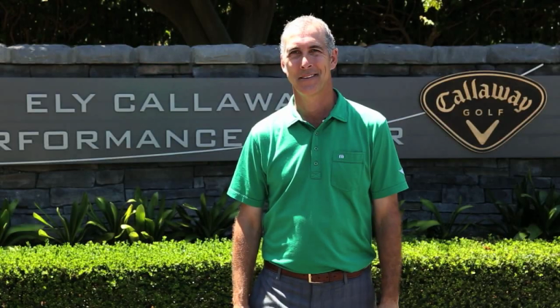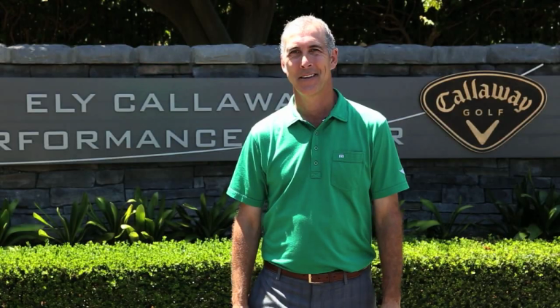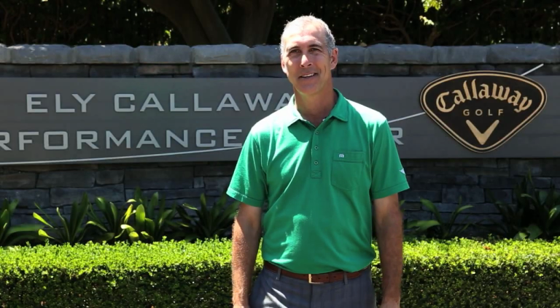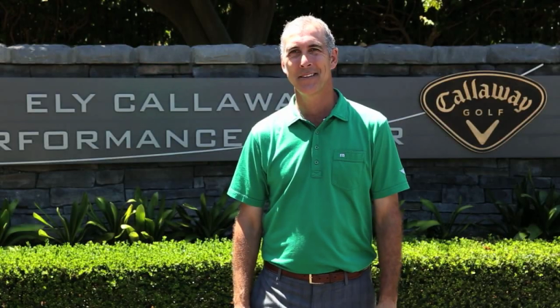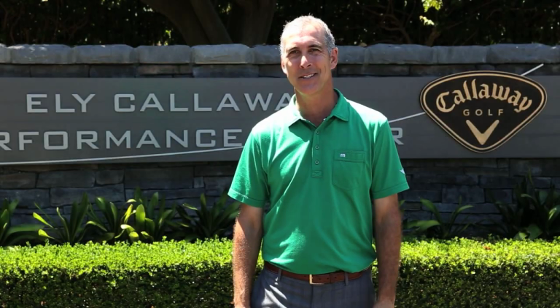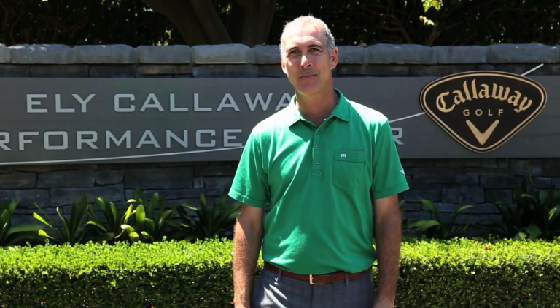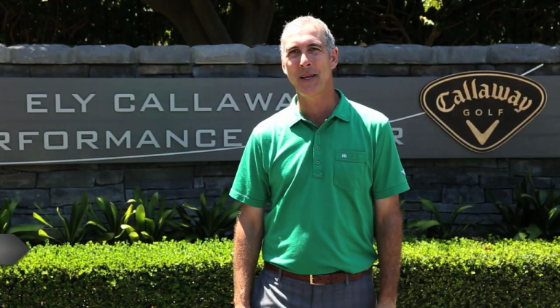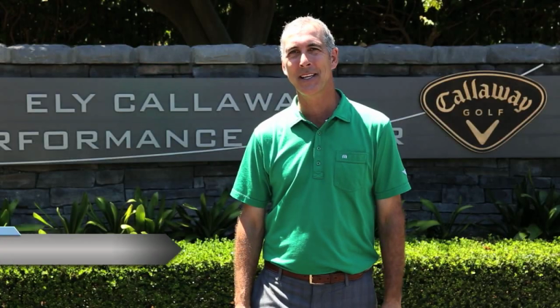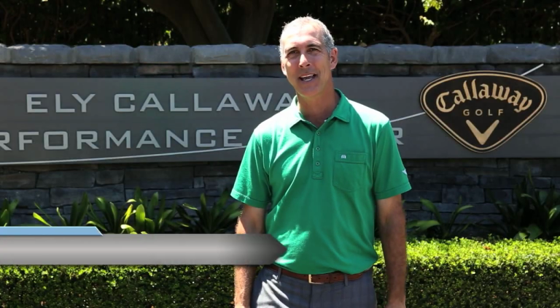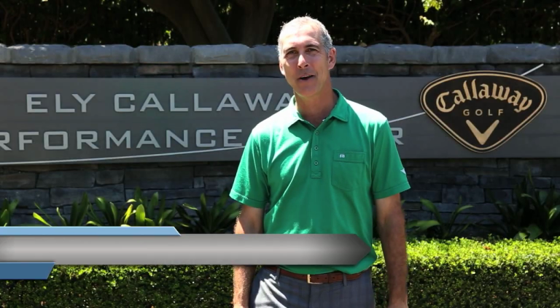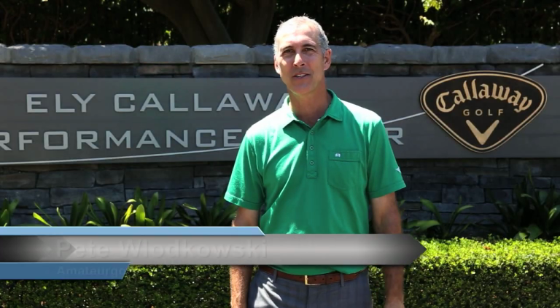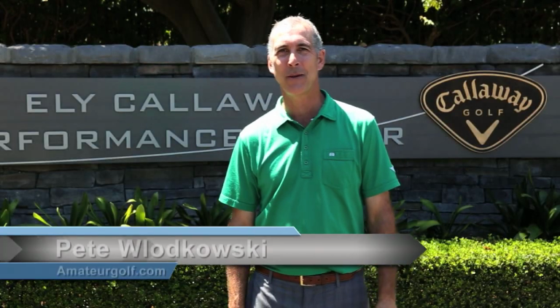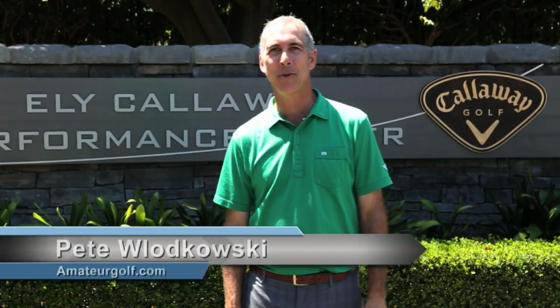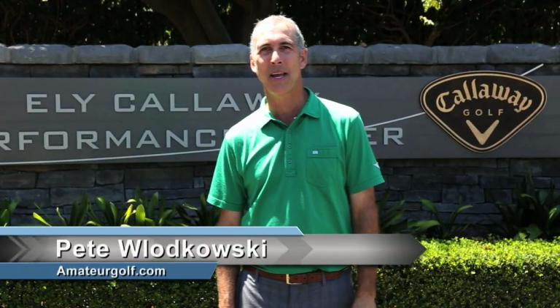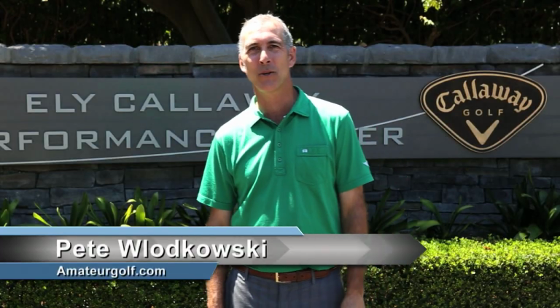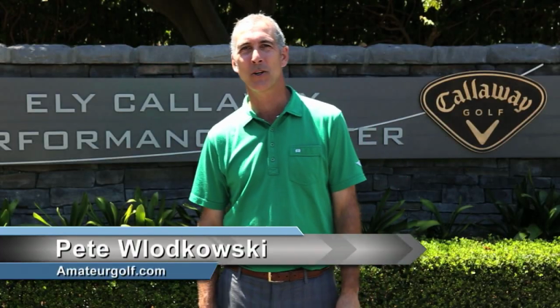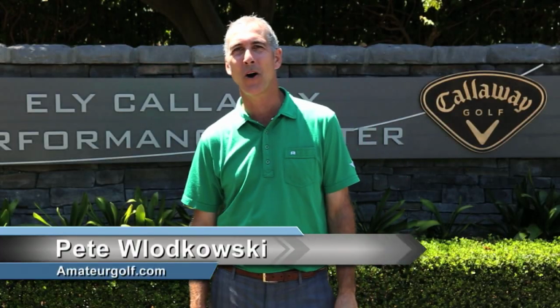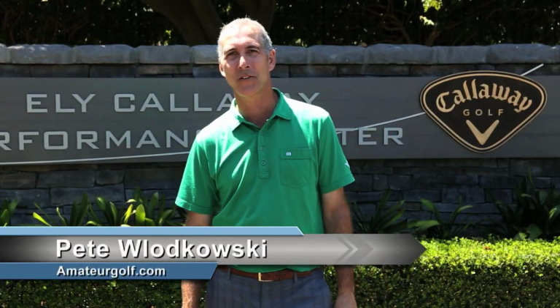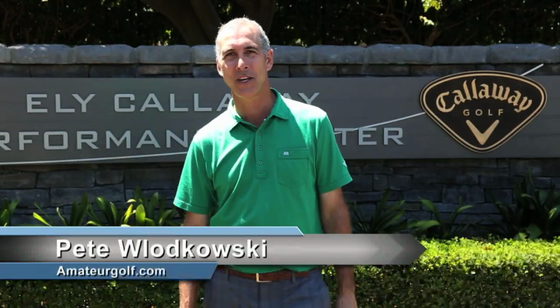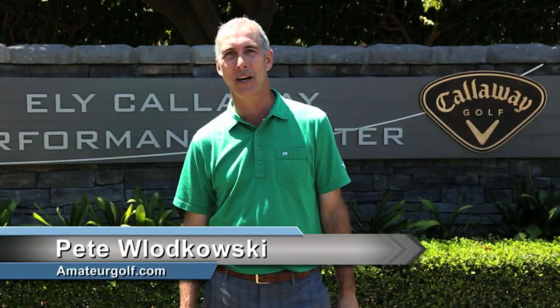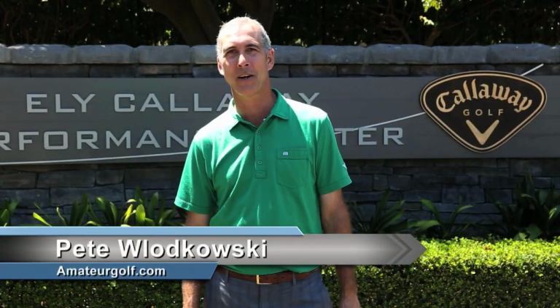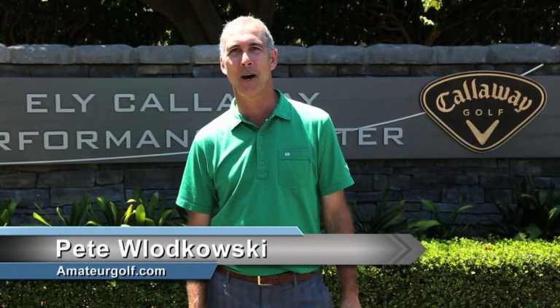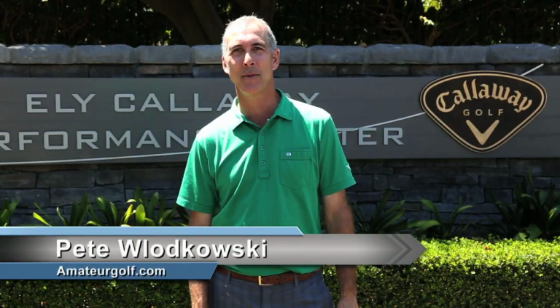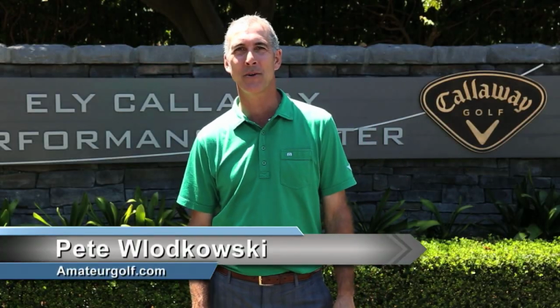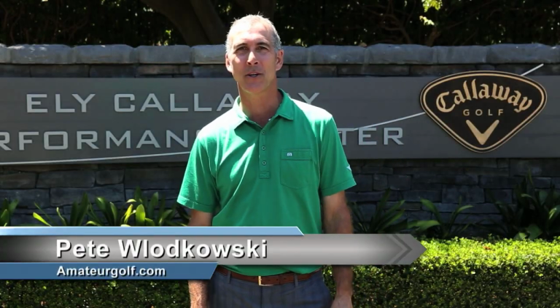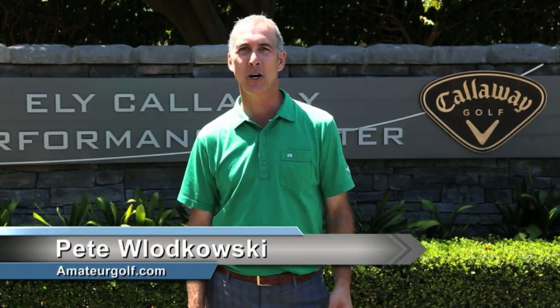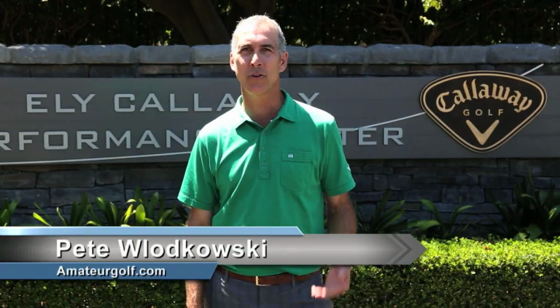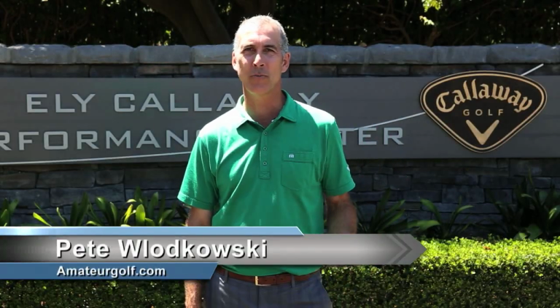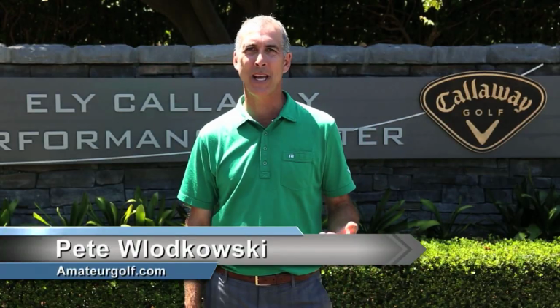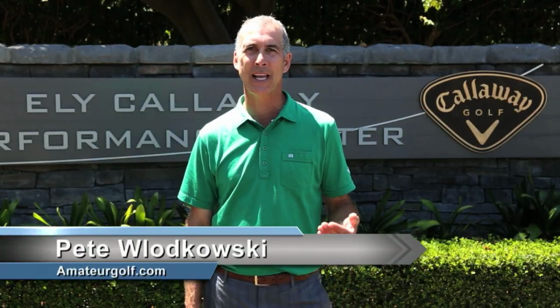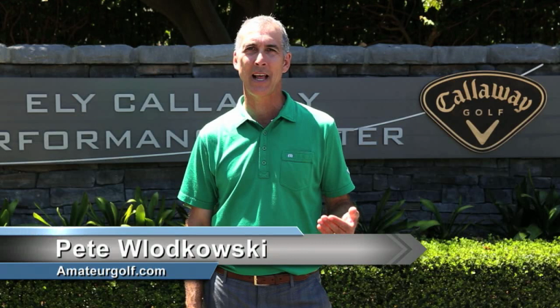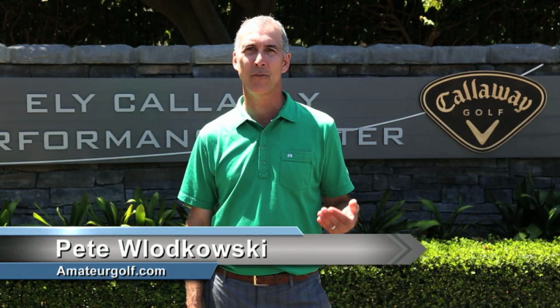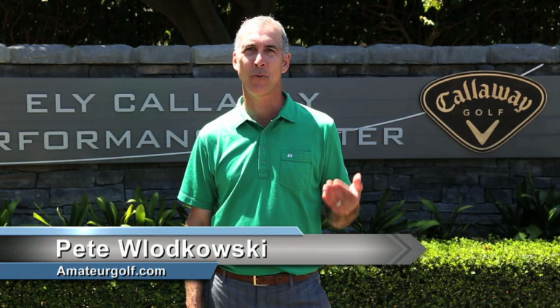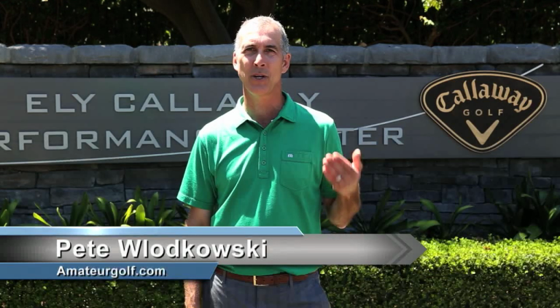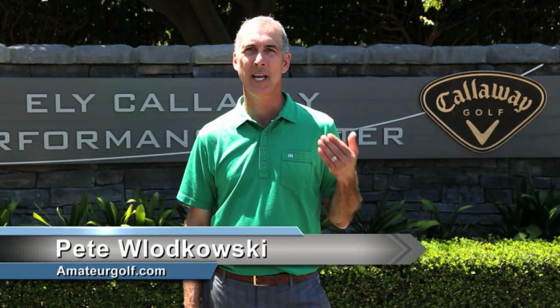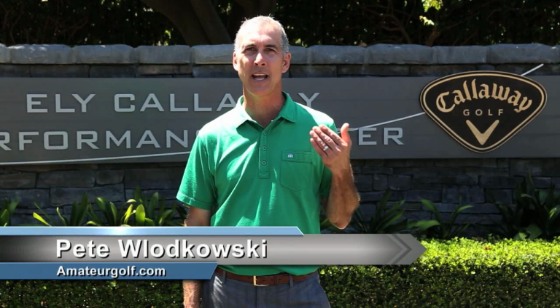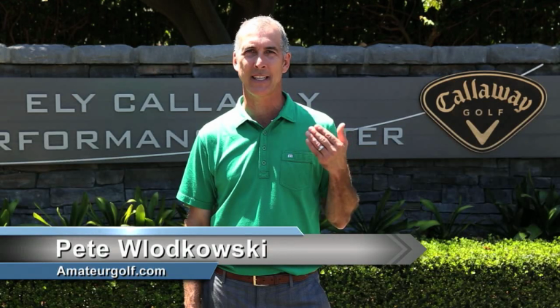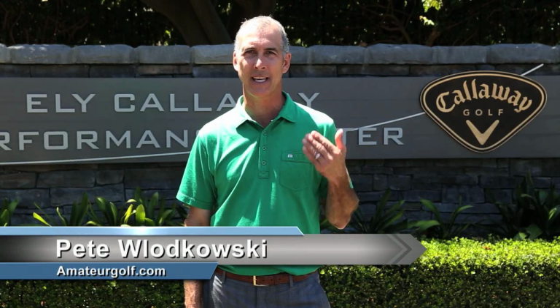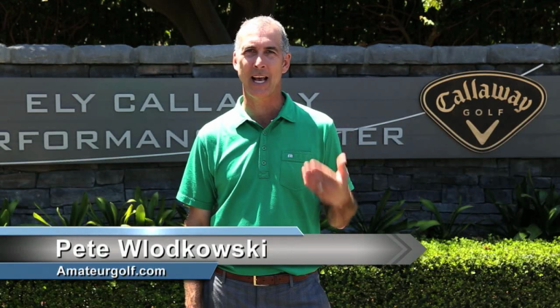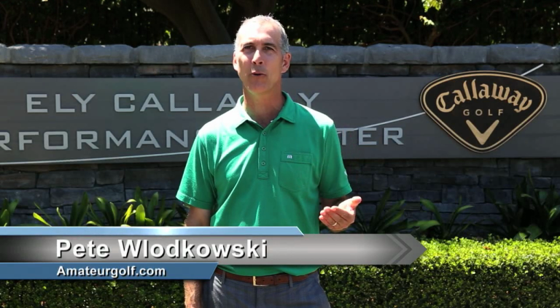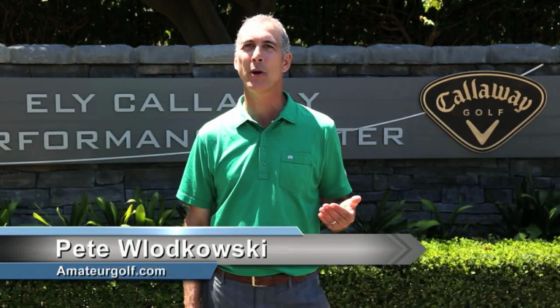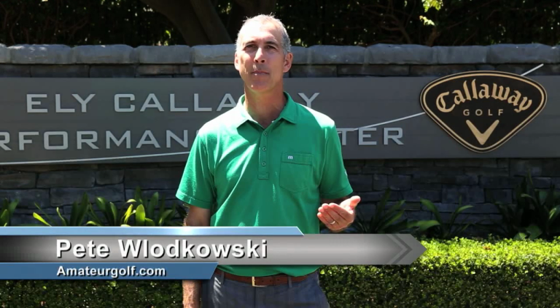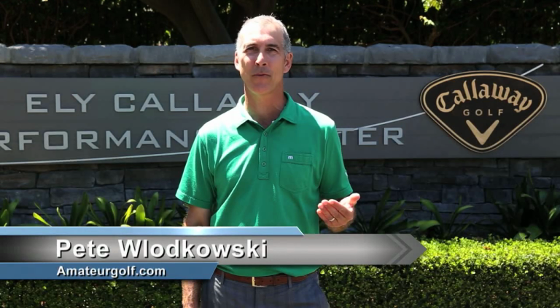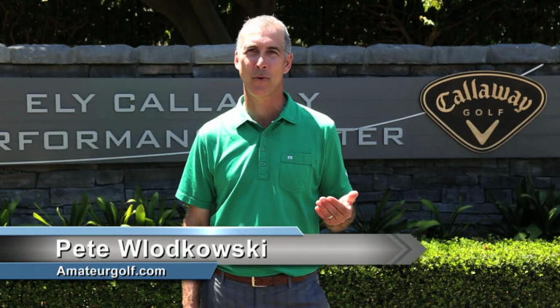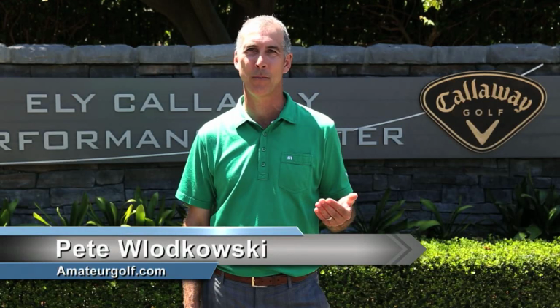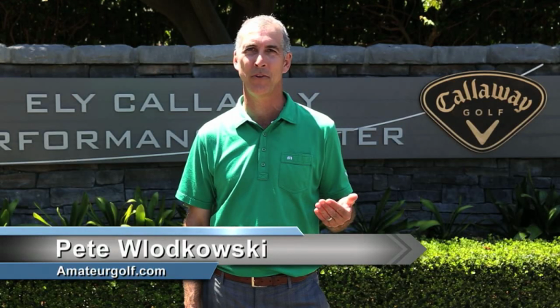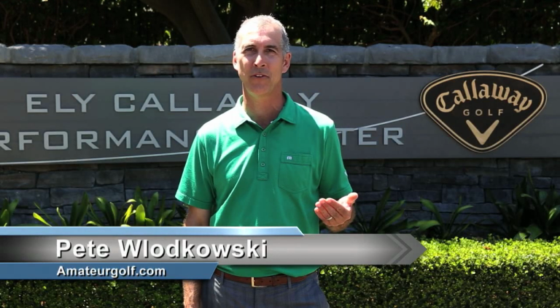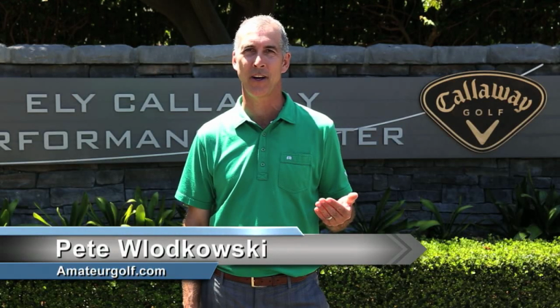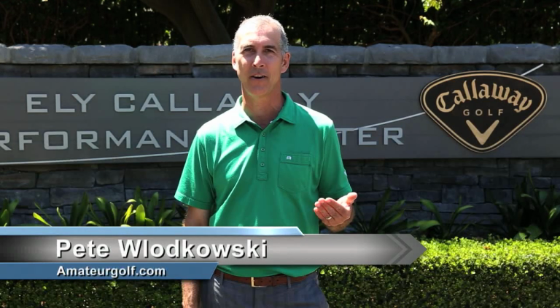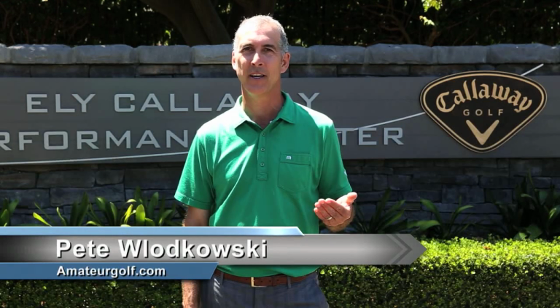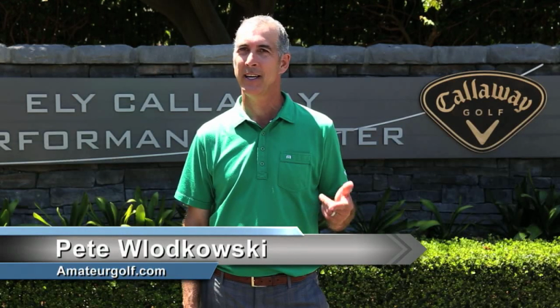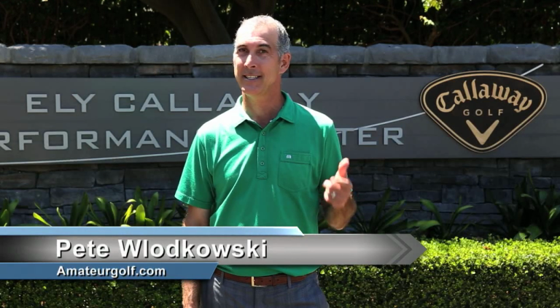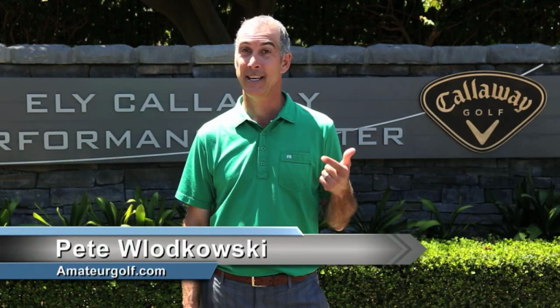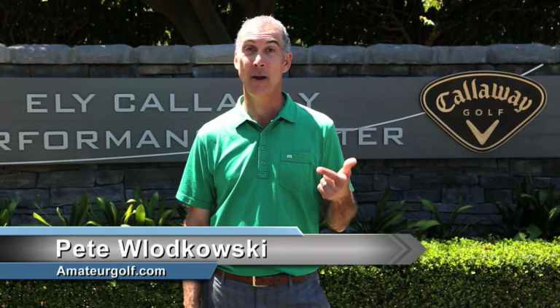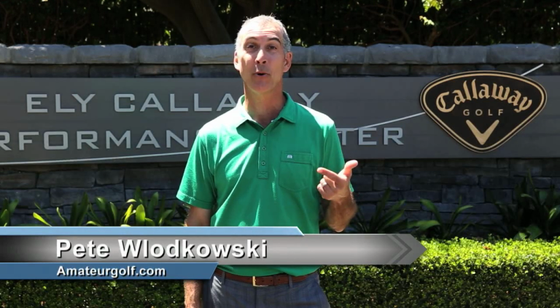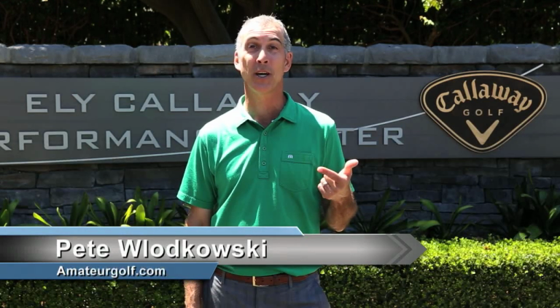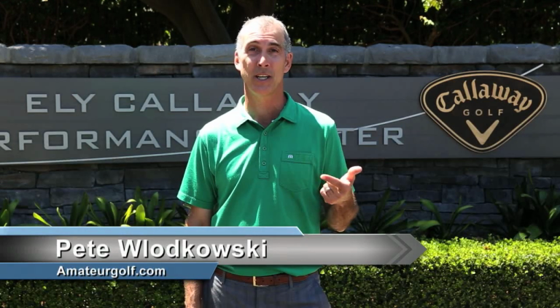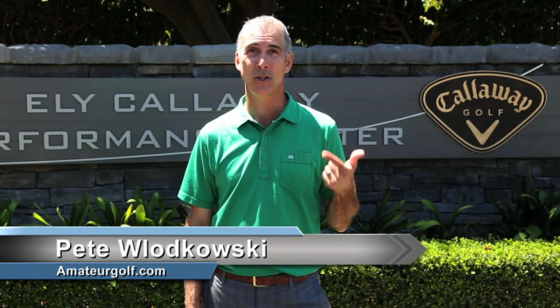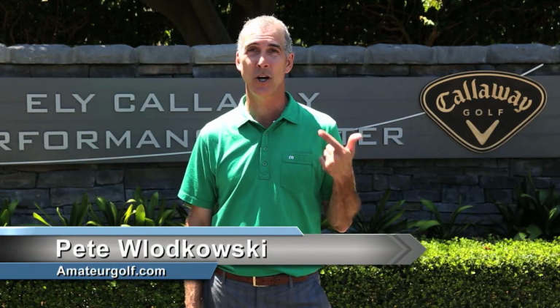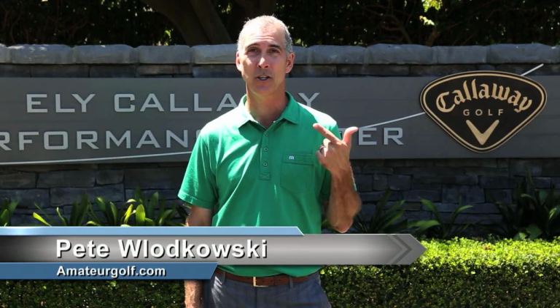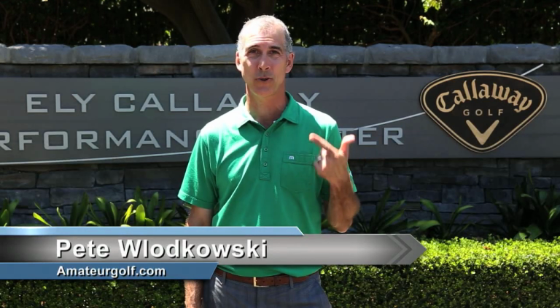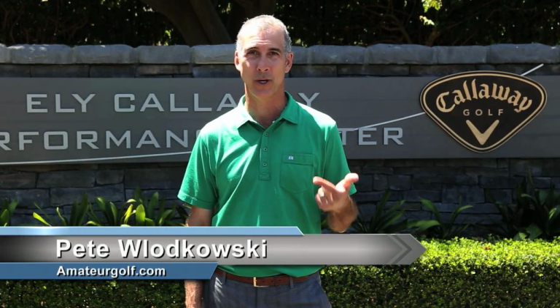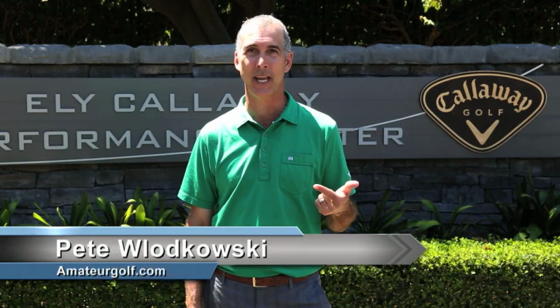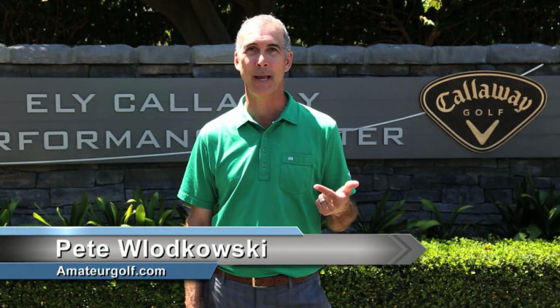This is Pete Lukowski with AmateurGolf.com here in Carlsbad, California at the Callaway Performance Center, and today we're going to talk short game.